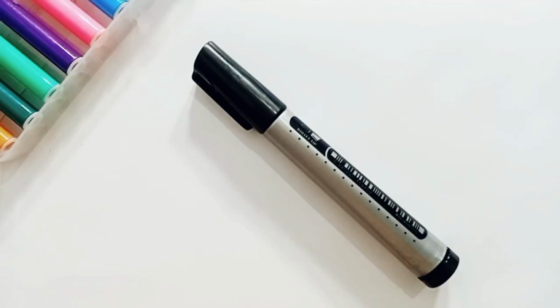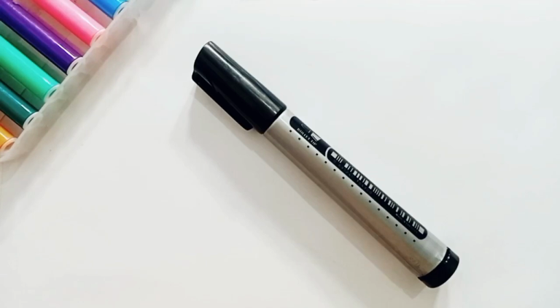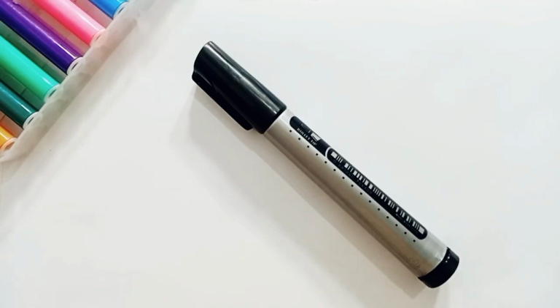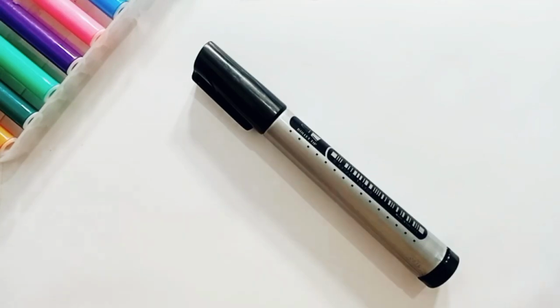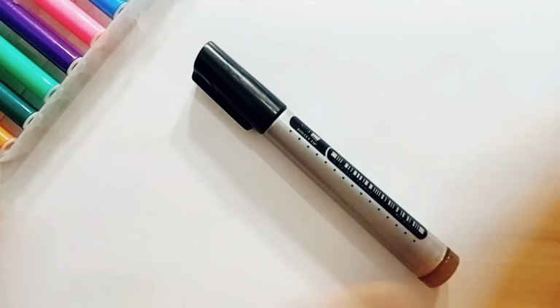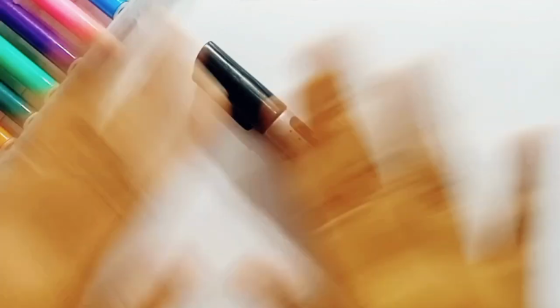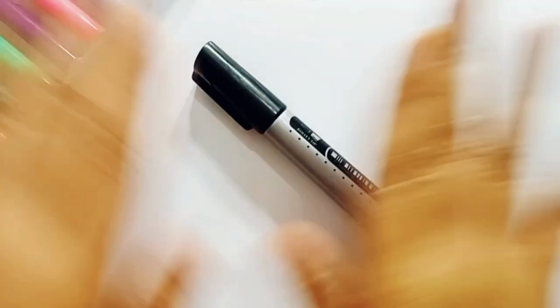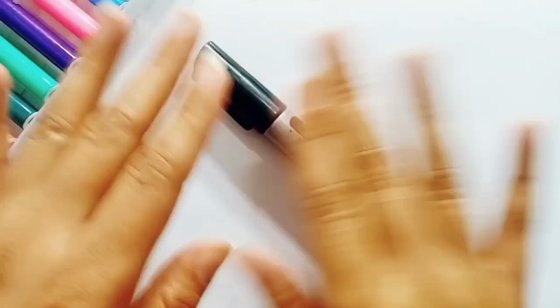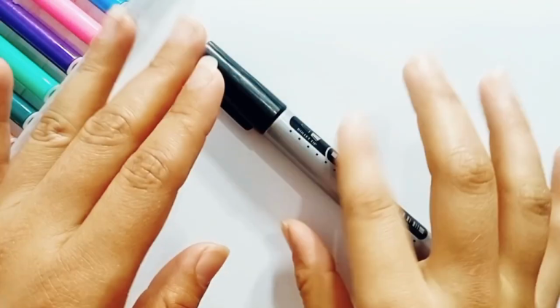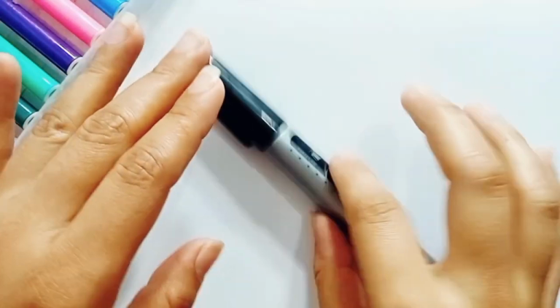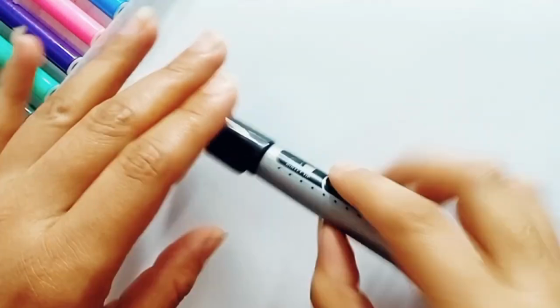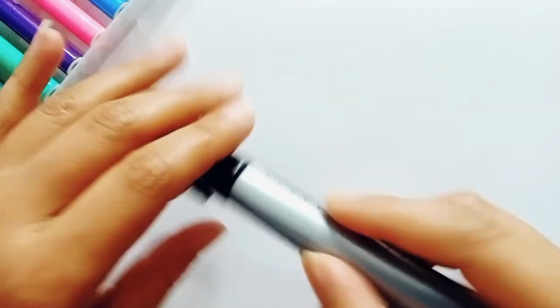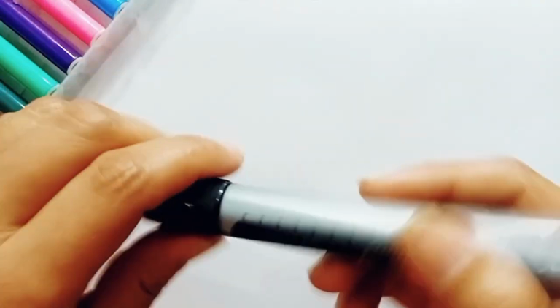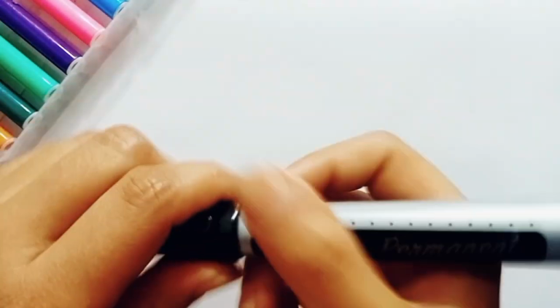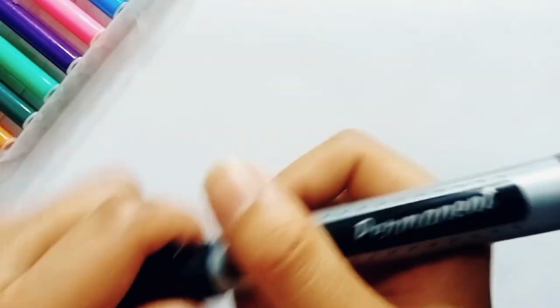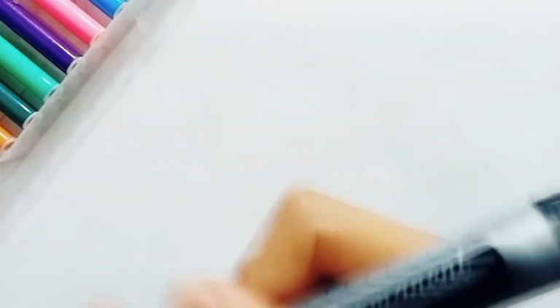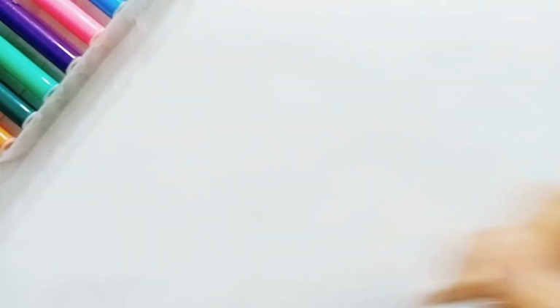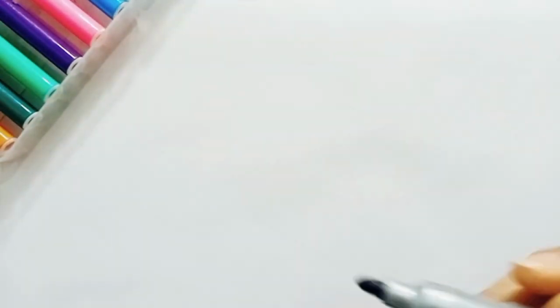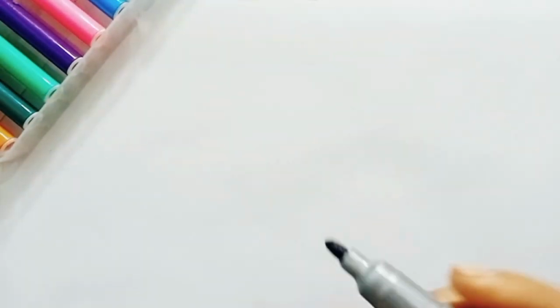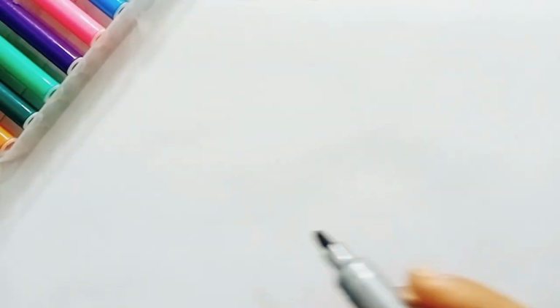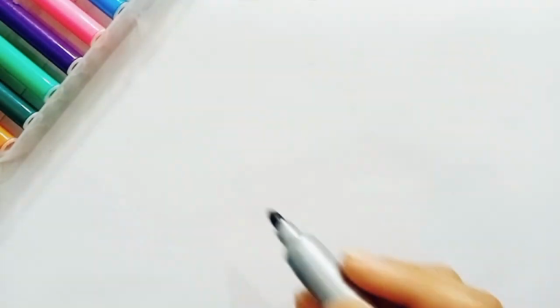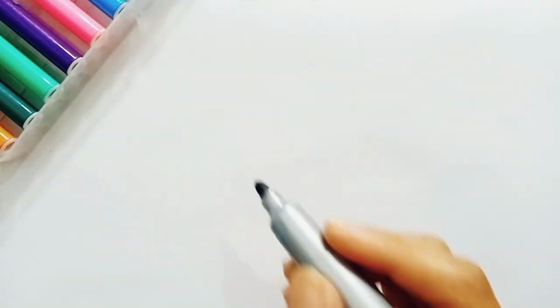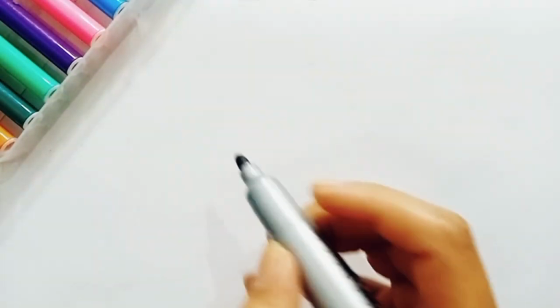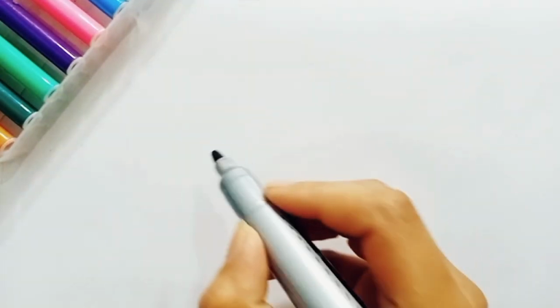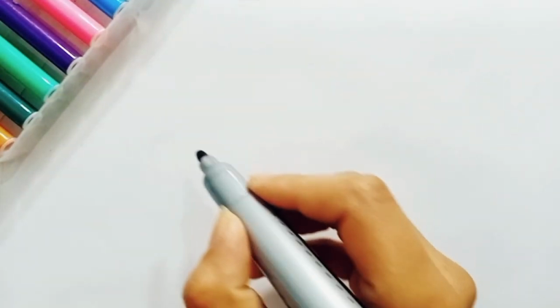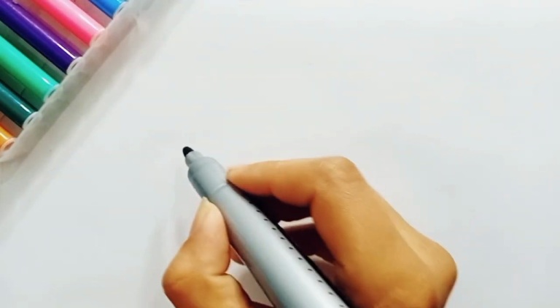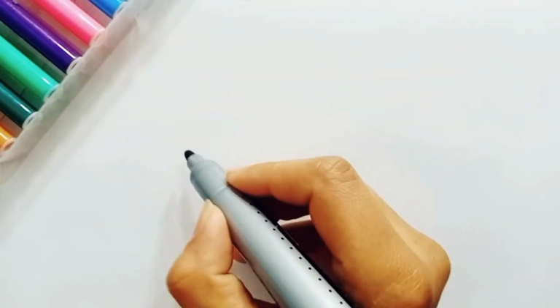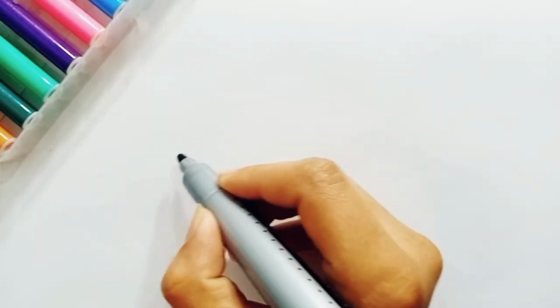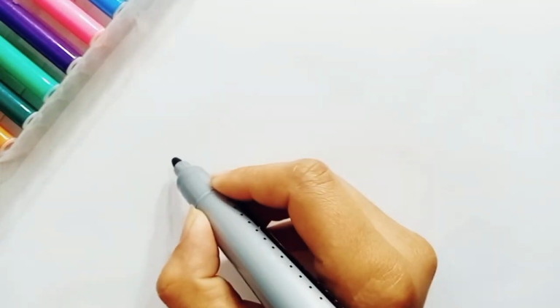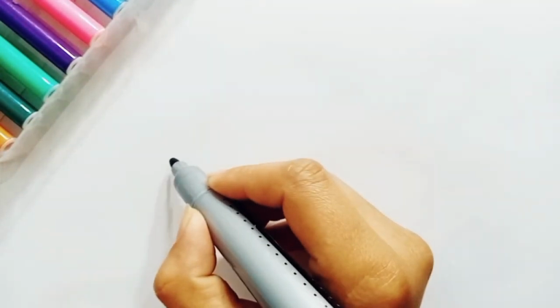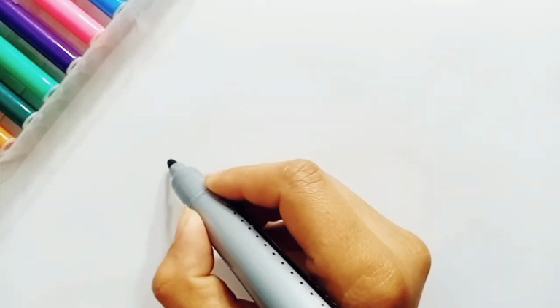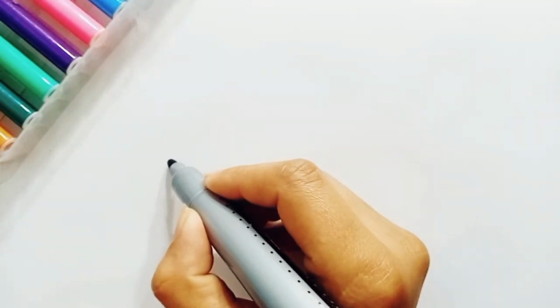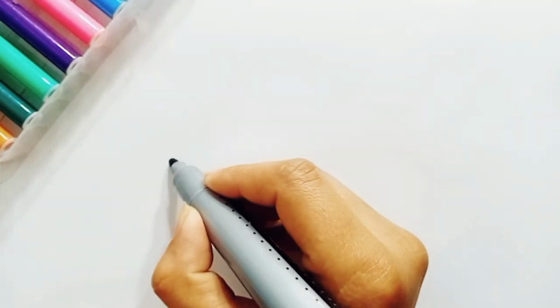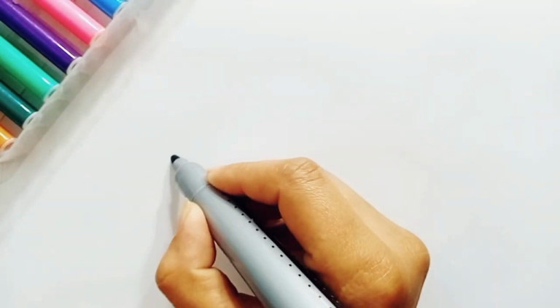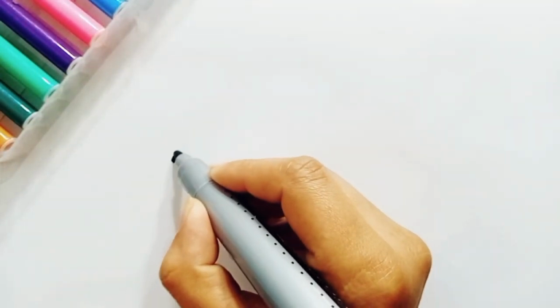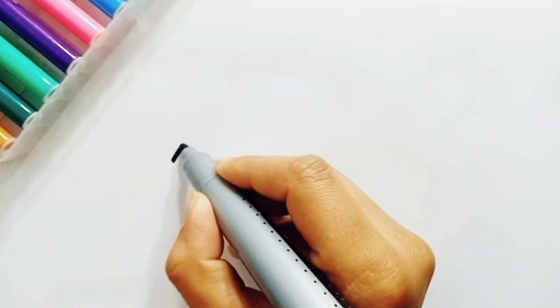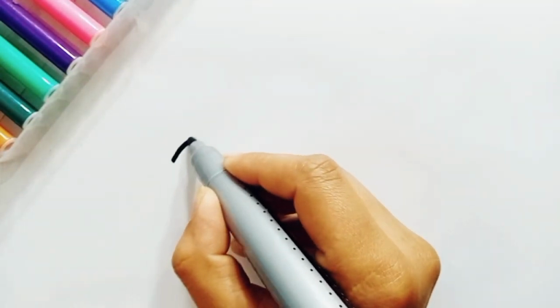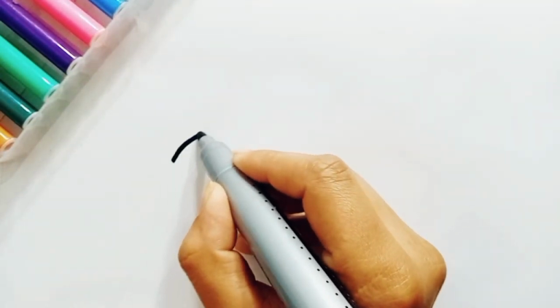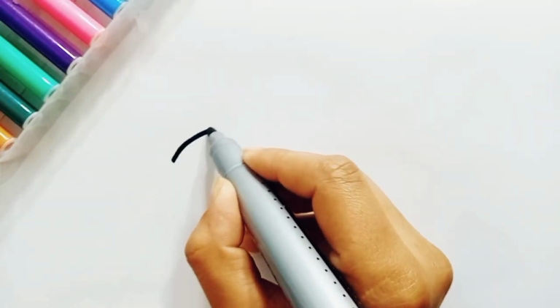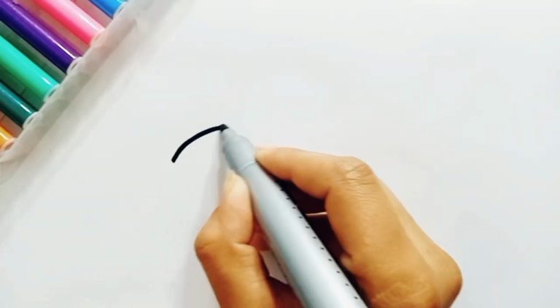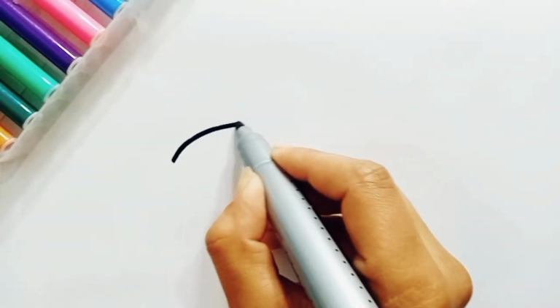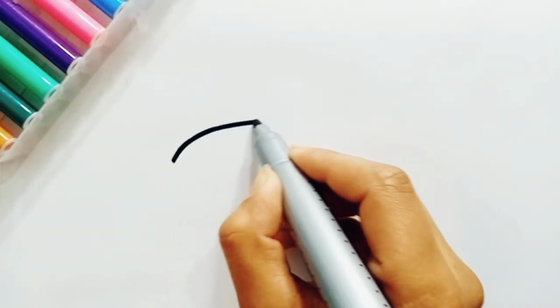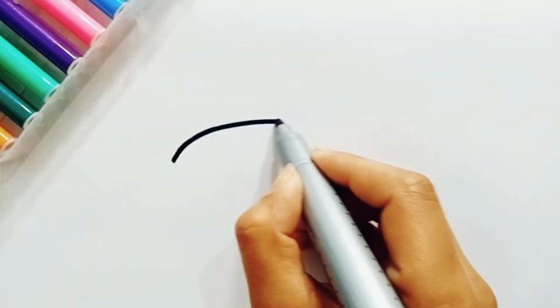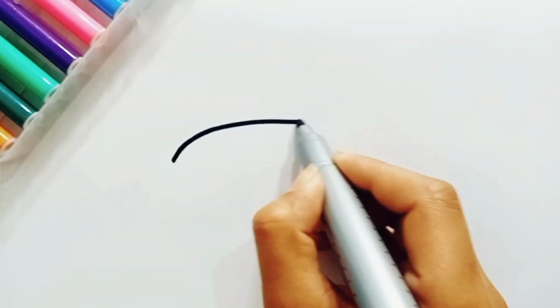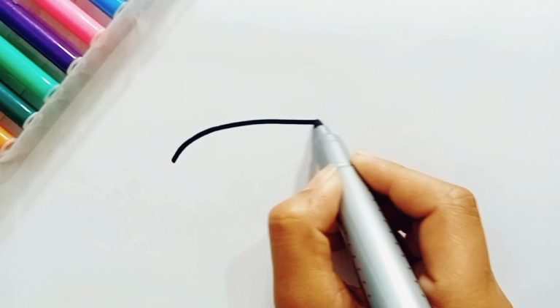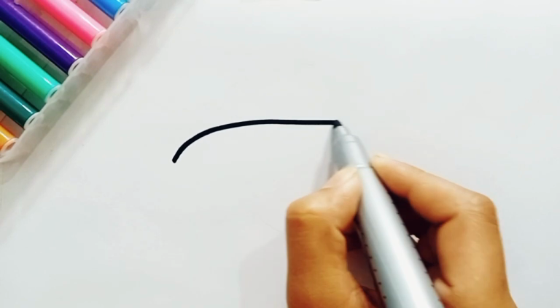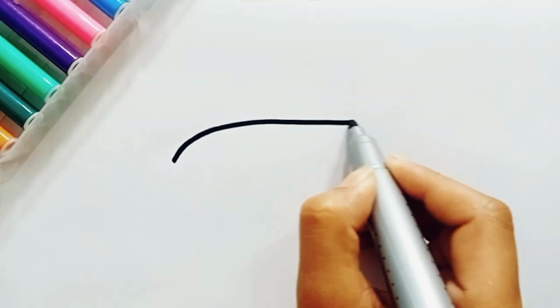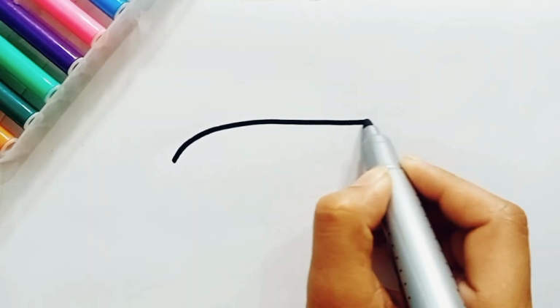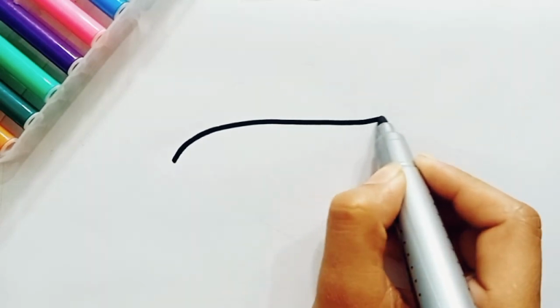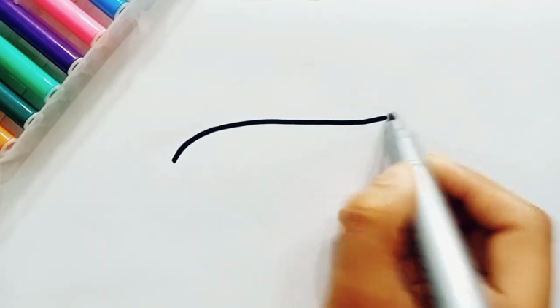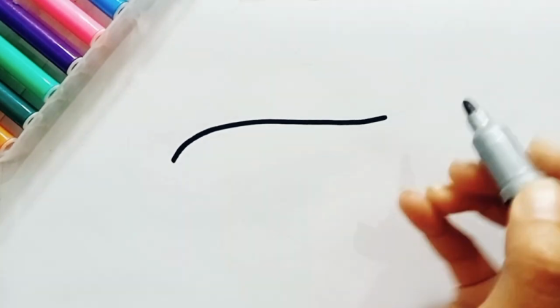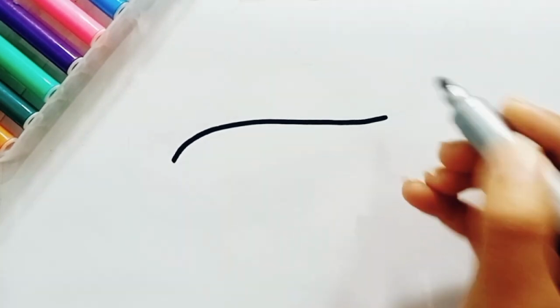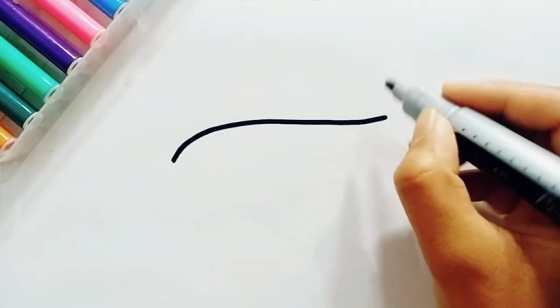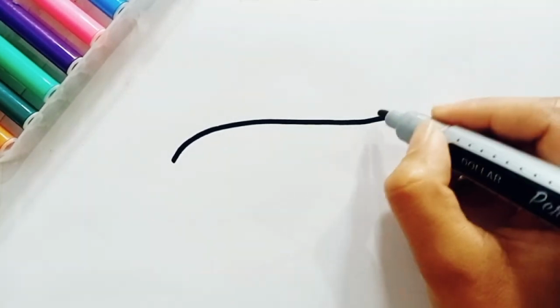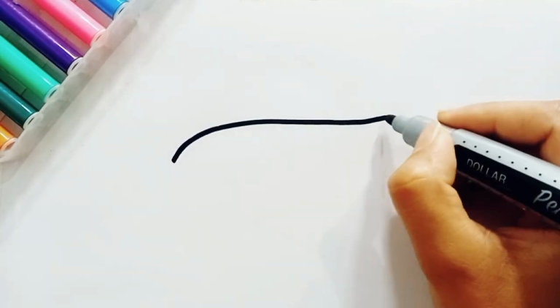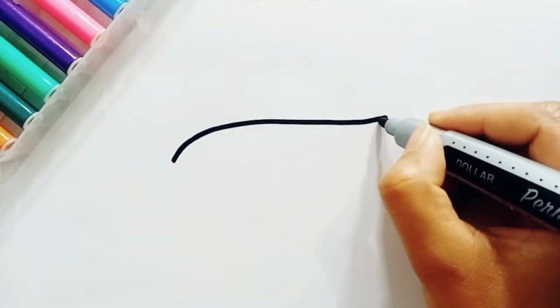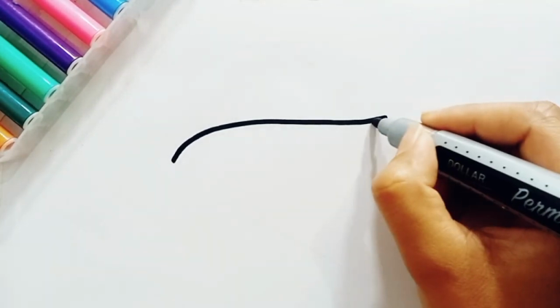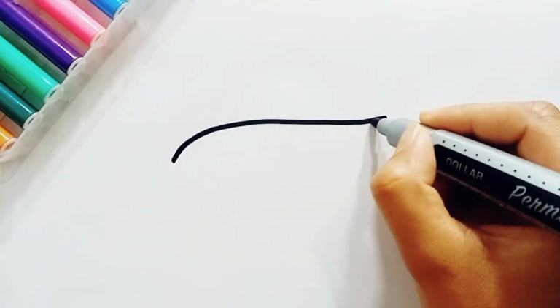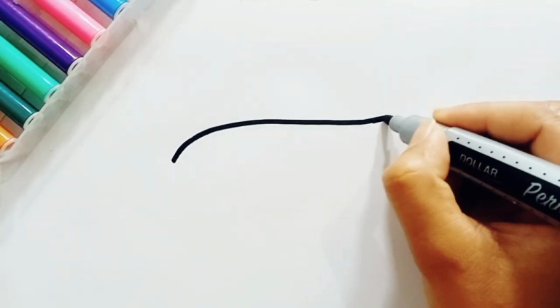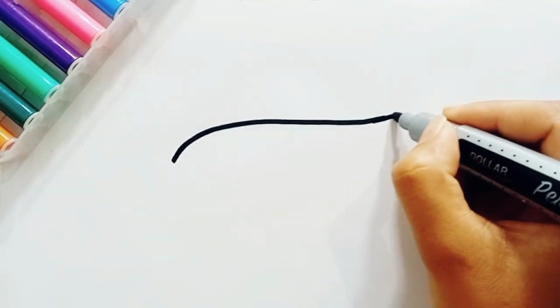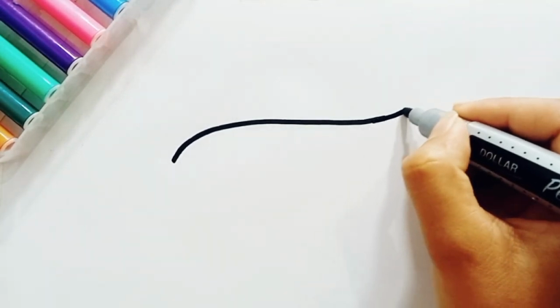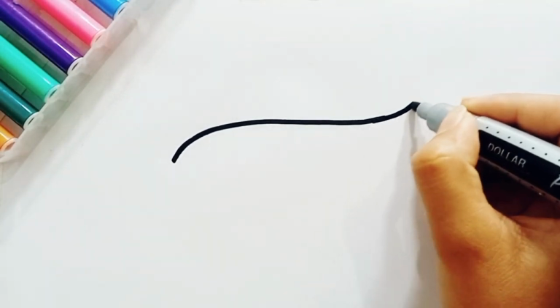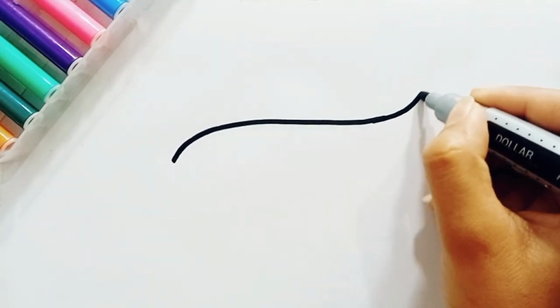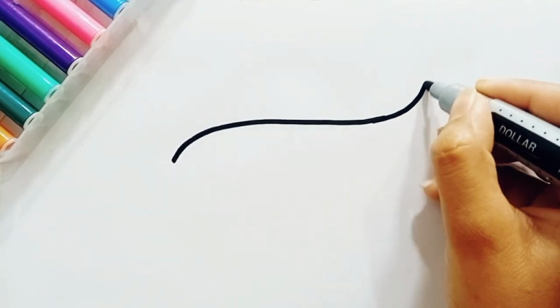Hello everyone! Today I am drawing a picture of an aeroplane. This is very very easy drawing.